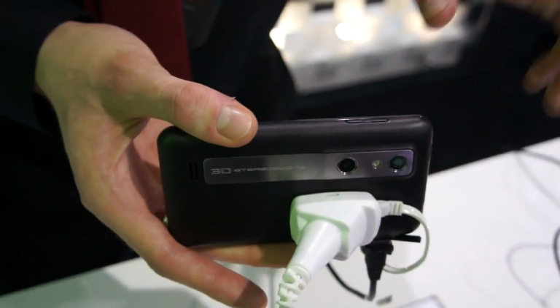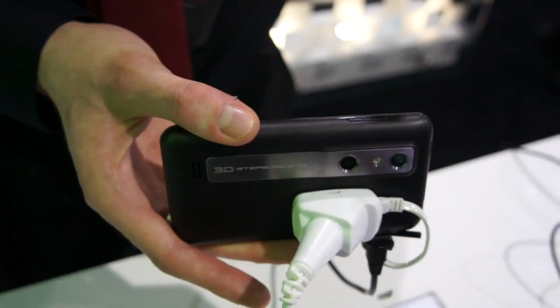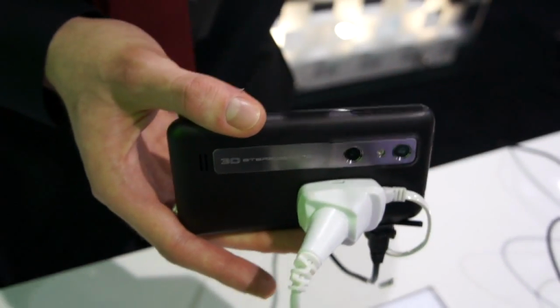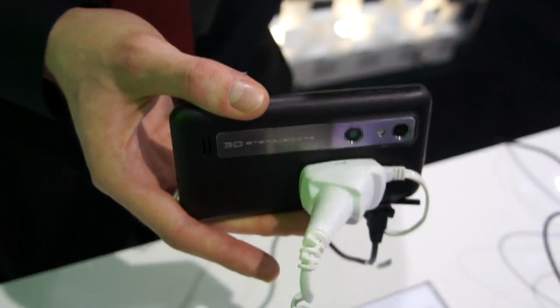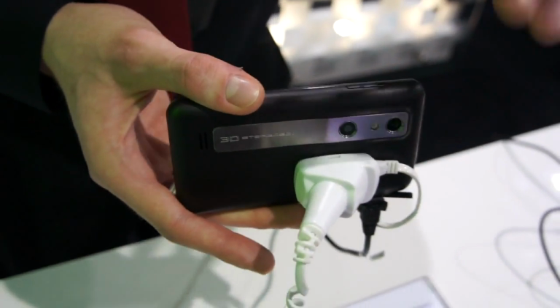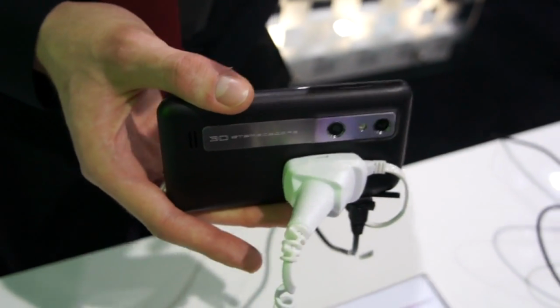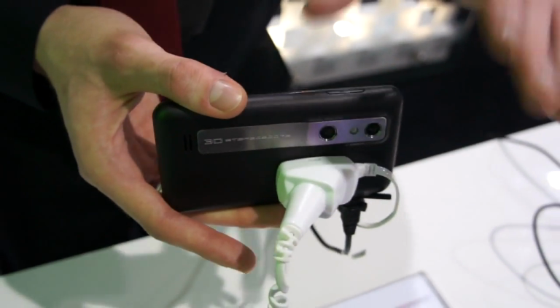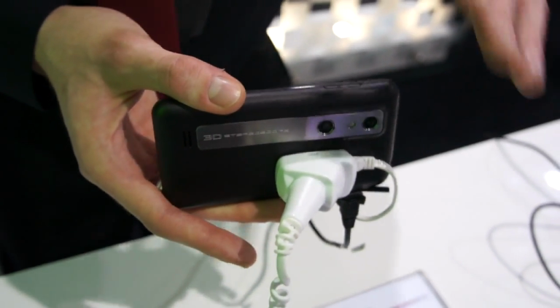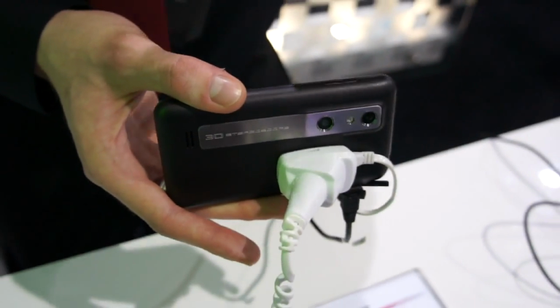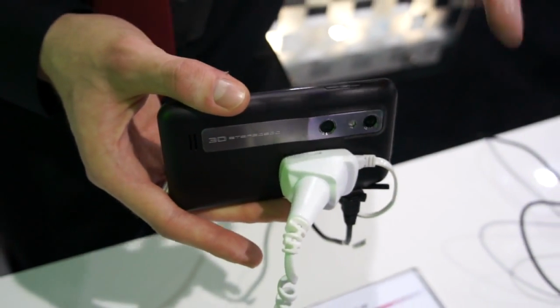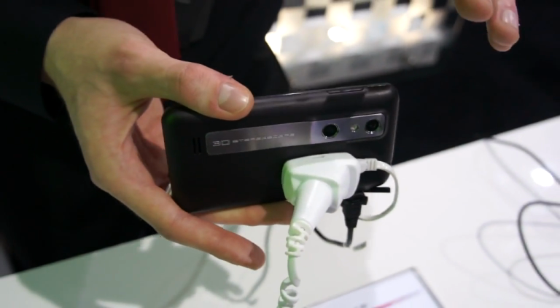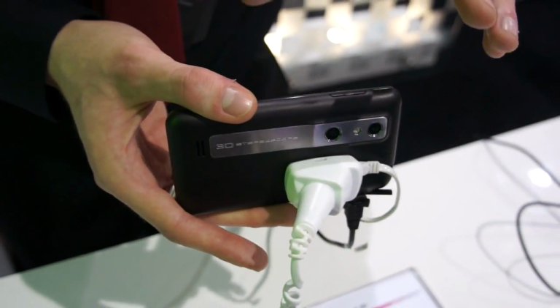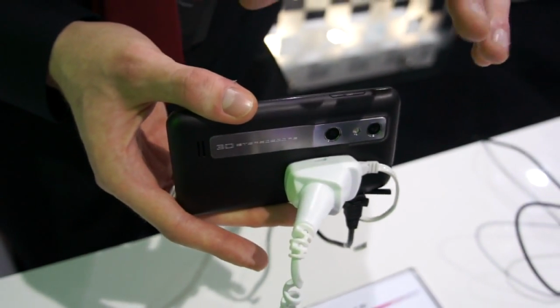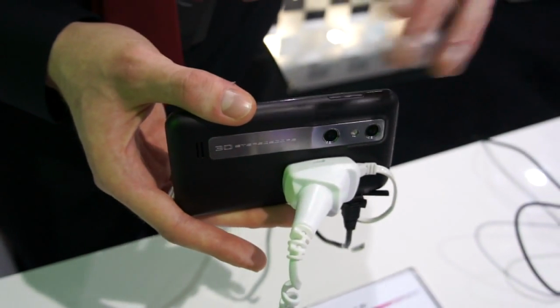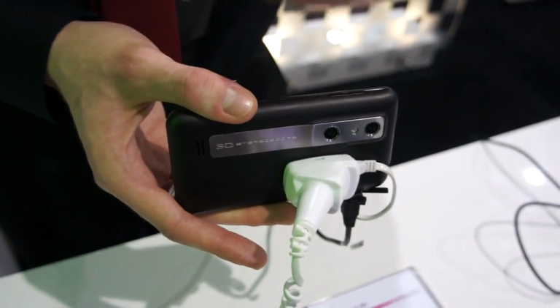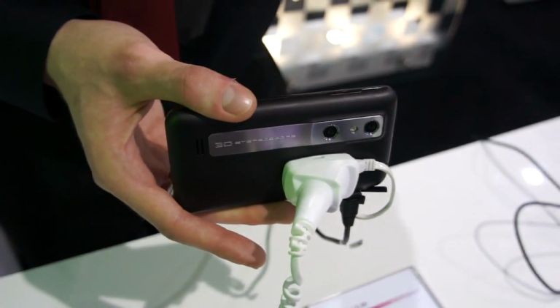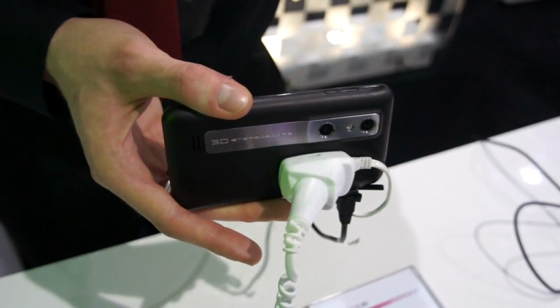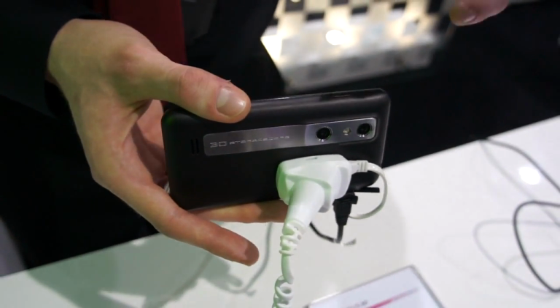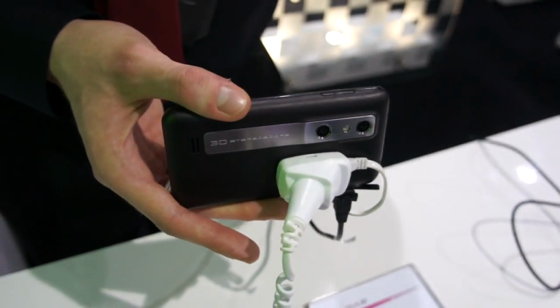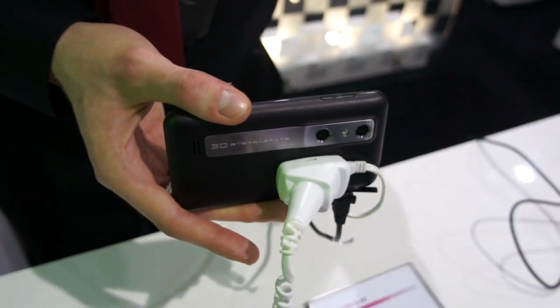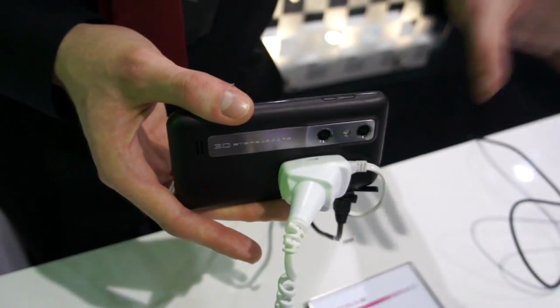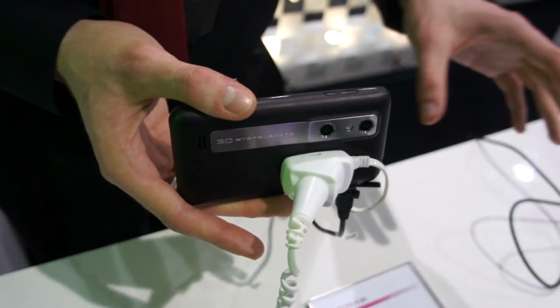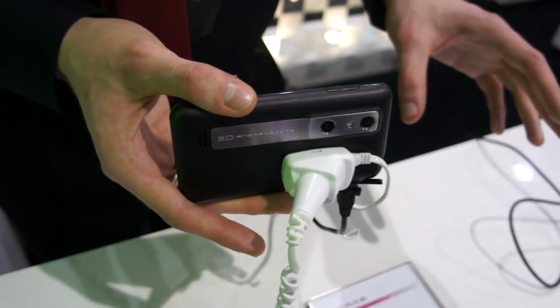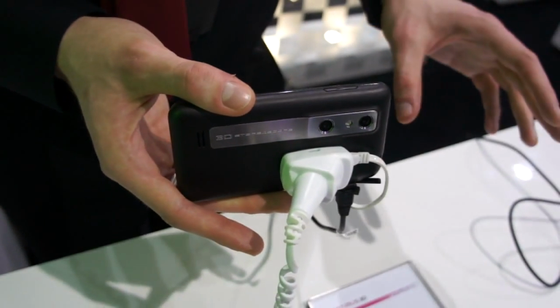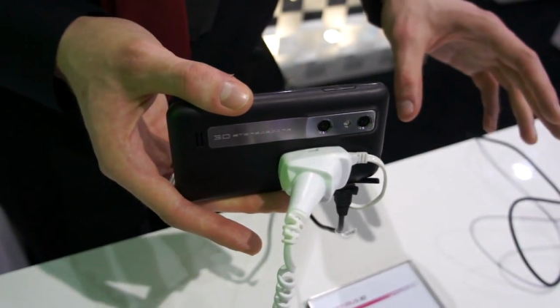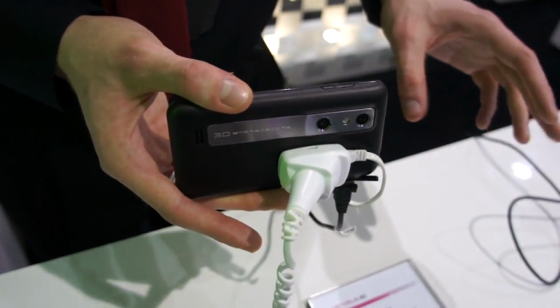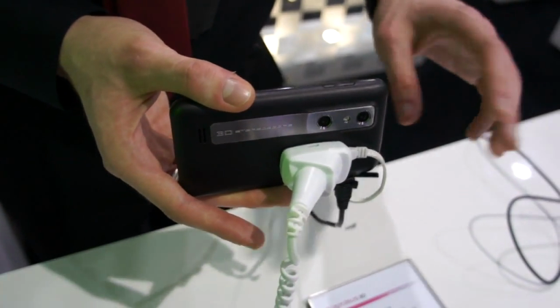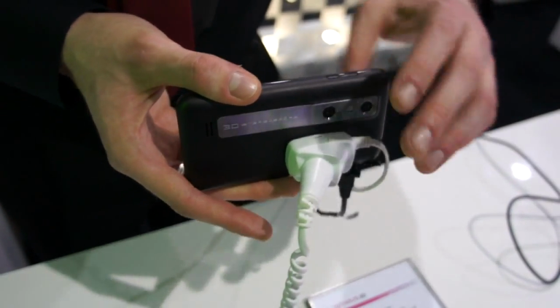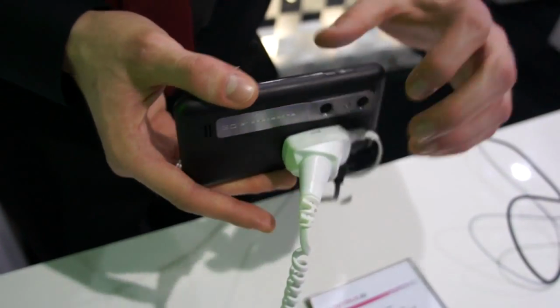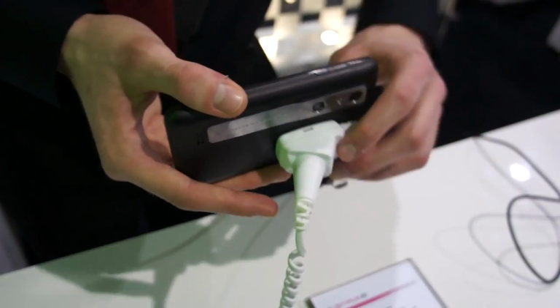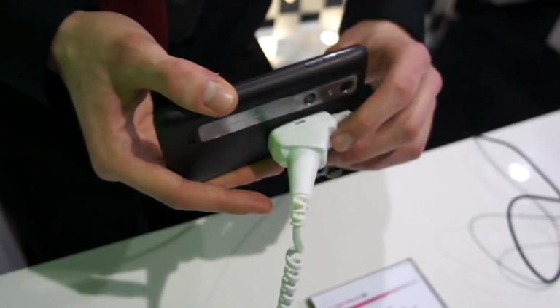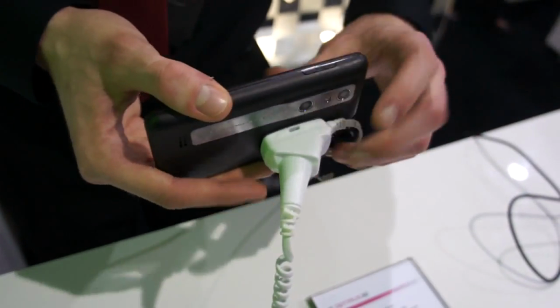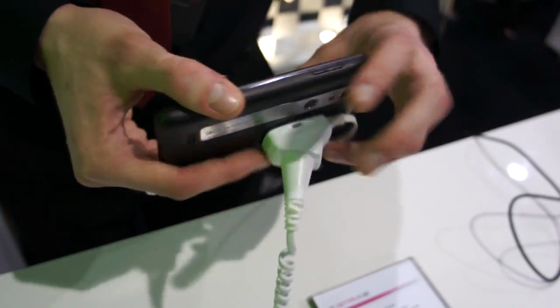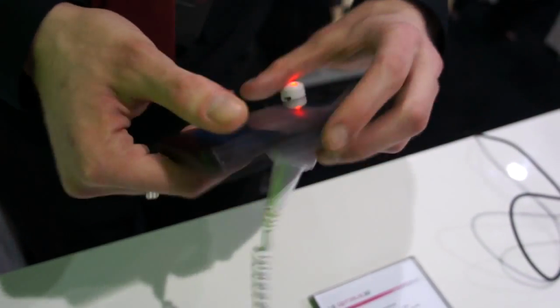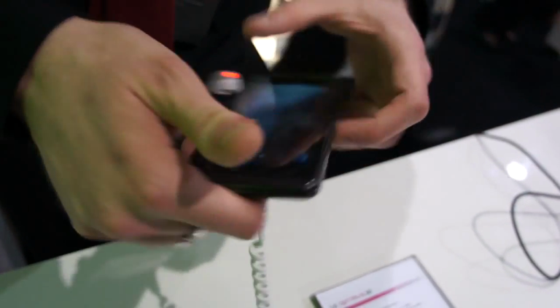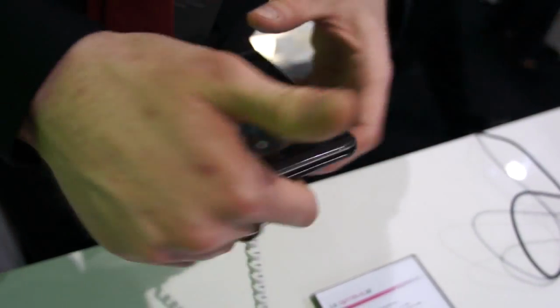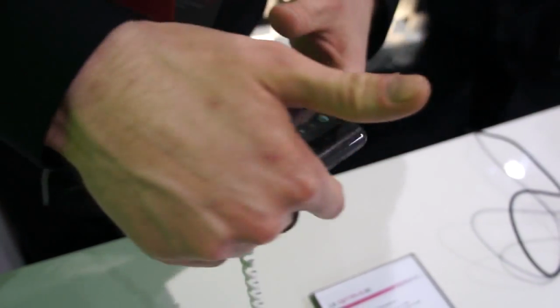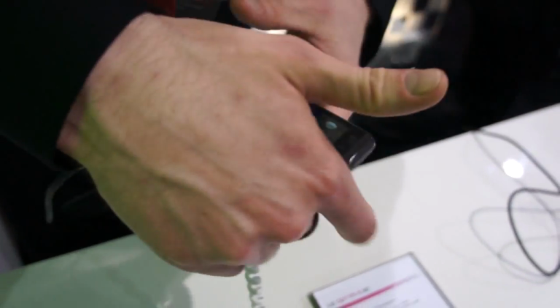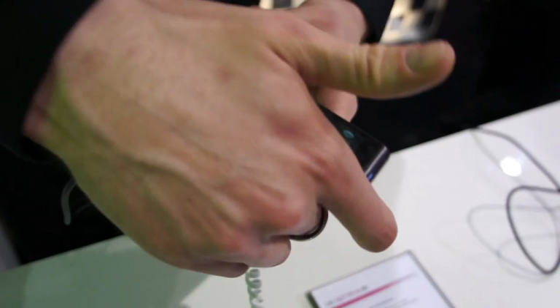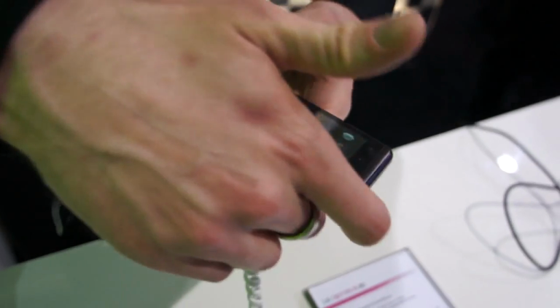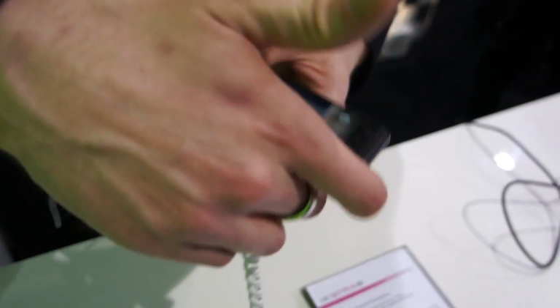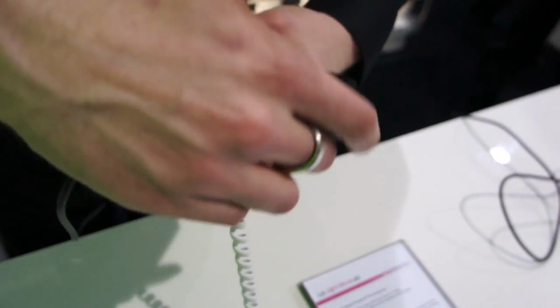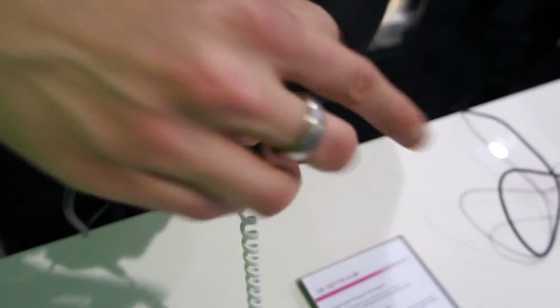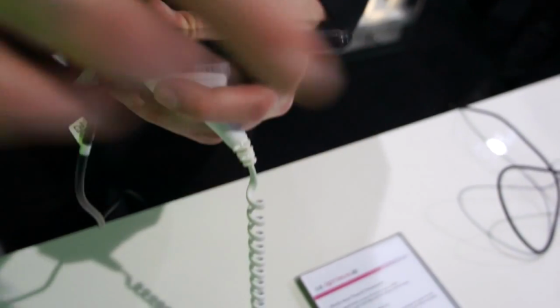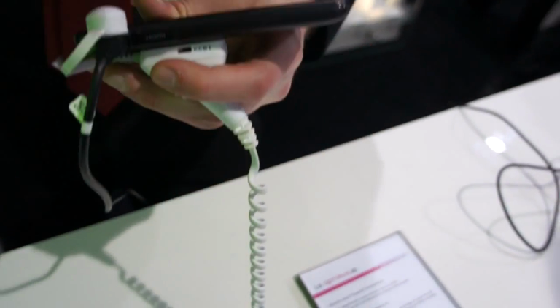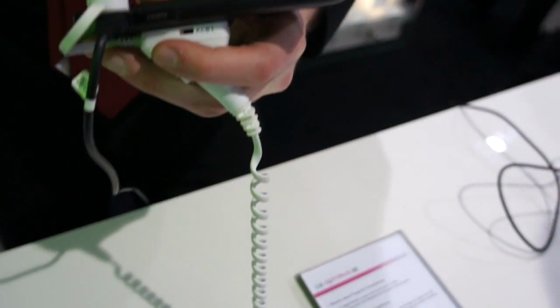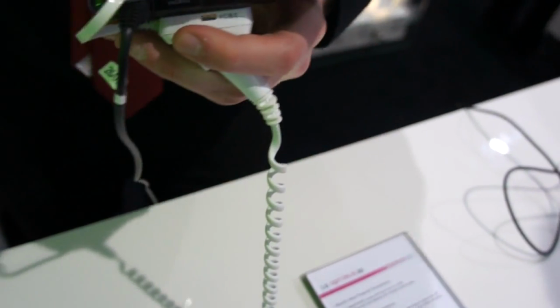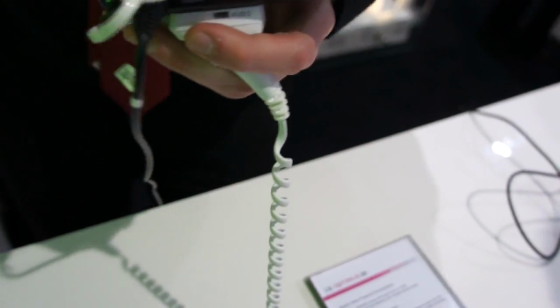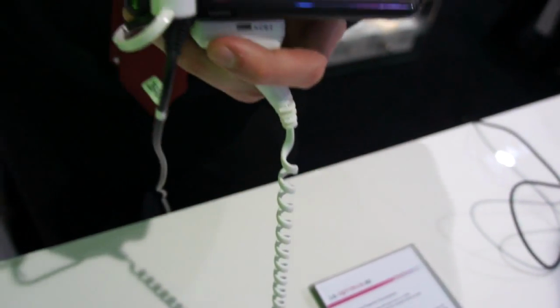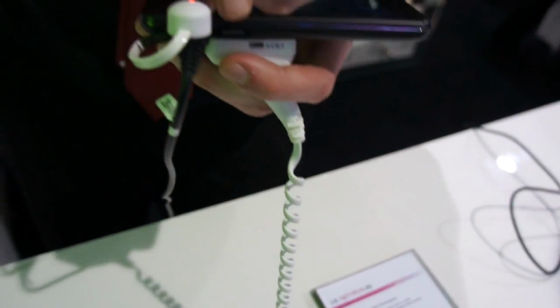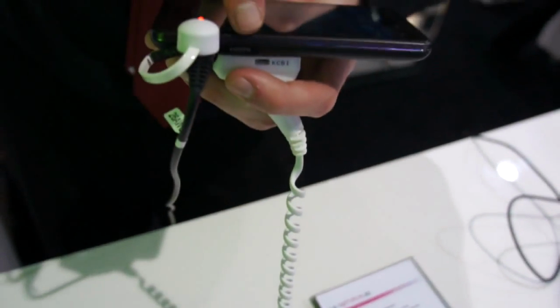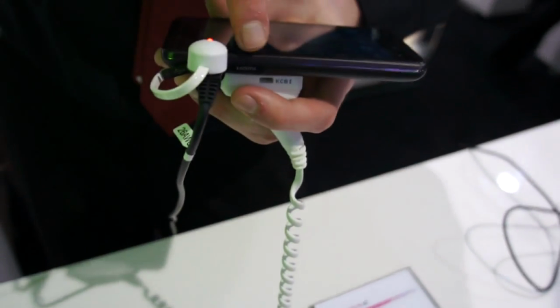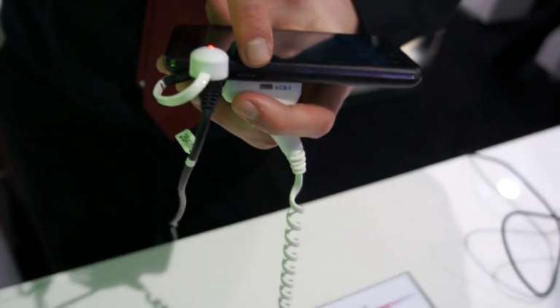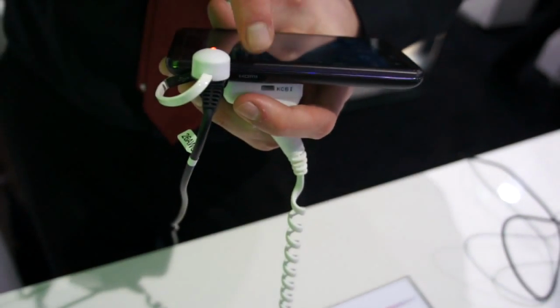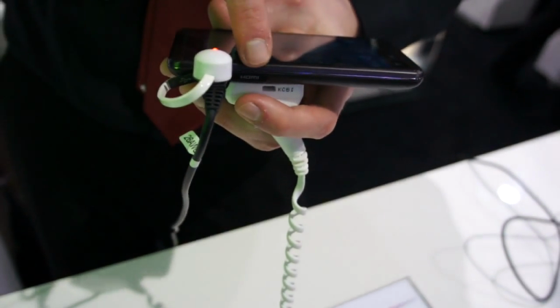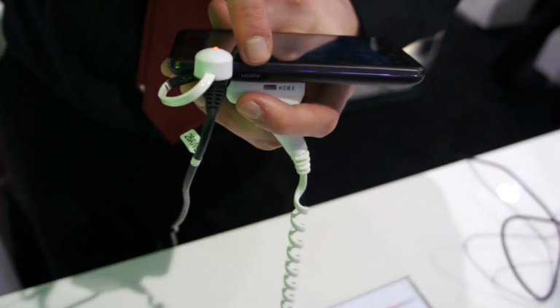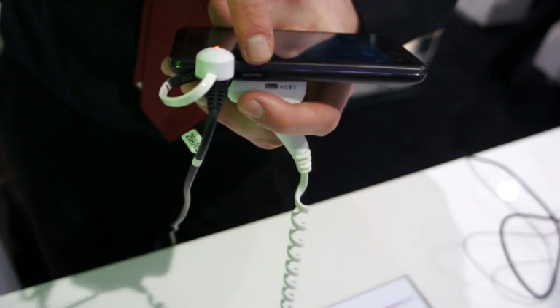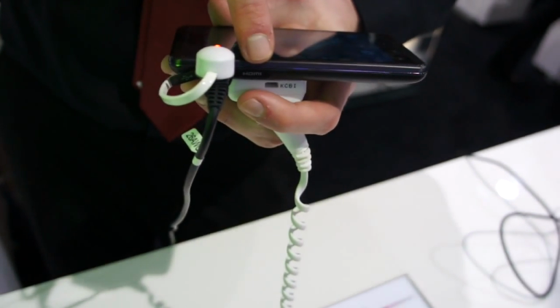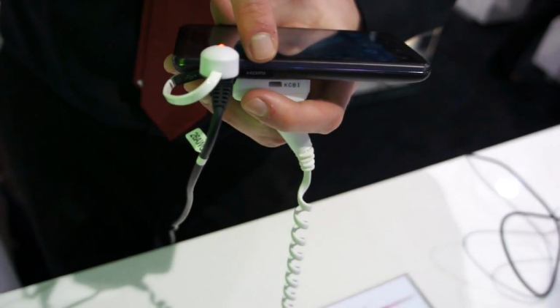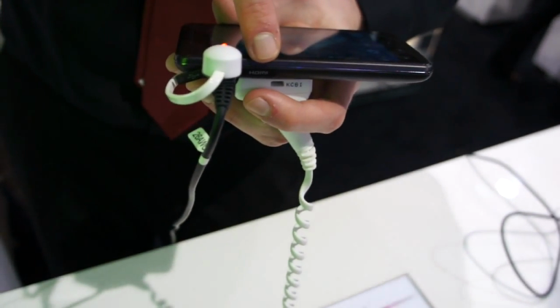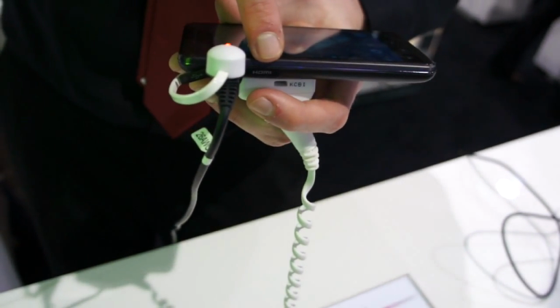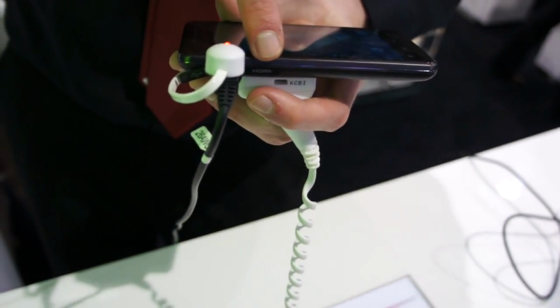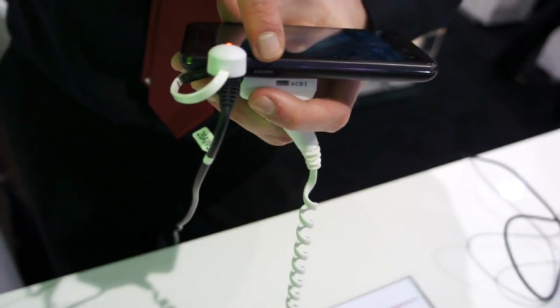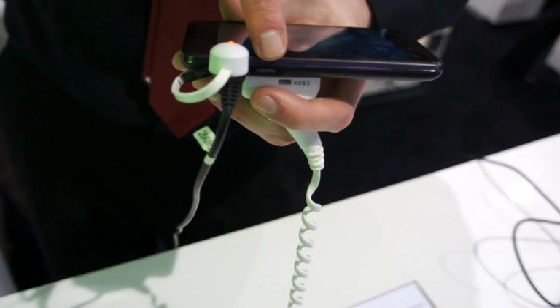If you're recording in 3D, it's also high definition, which is great because you can then put that onto your TV via the HDMI cable.